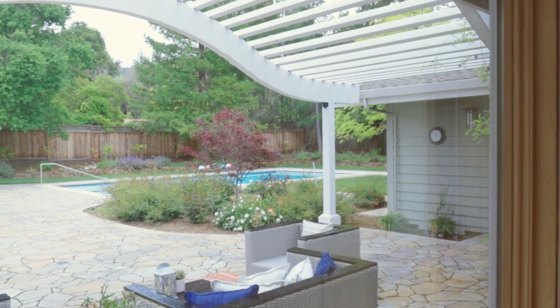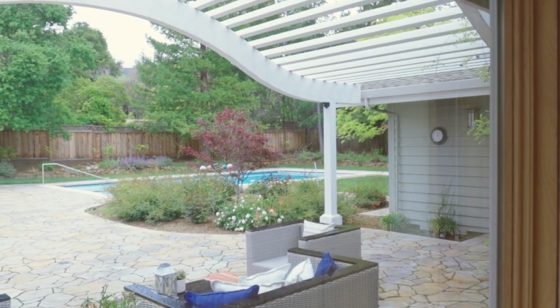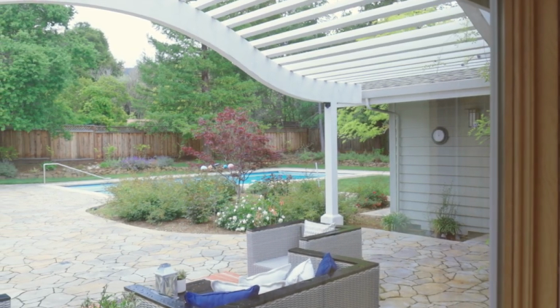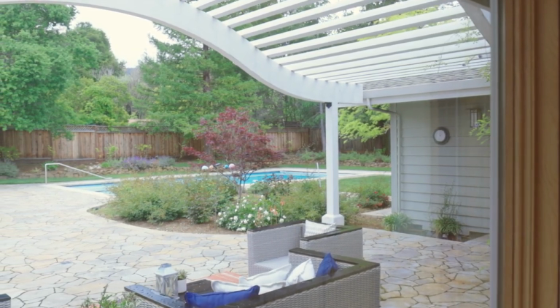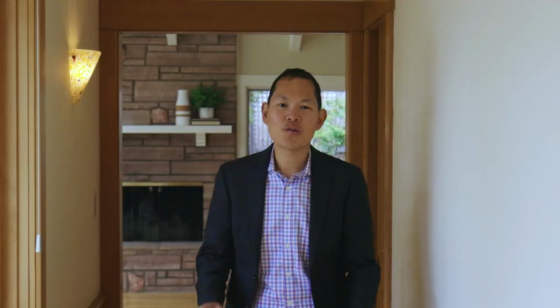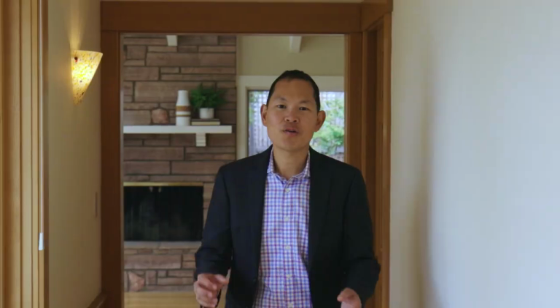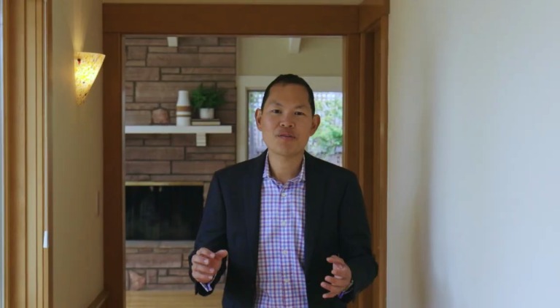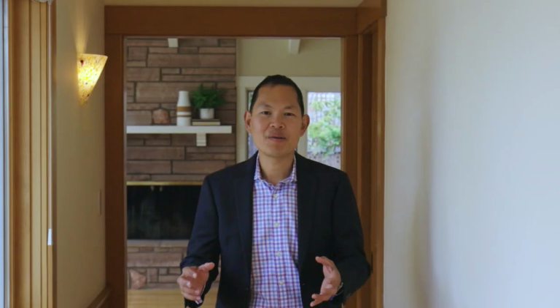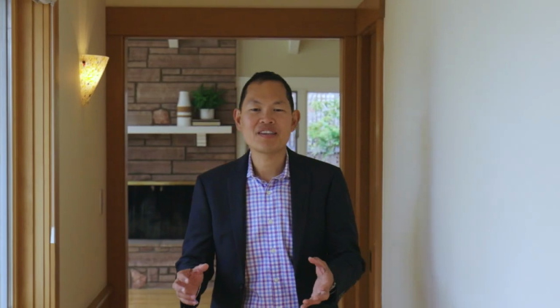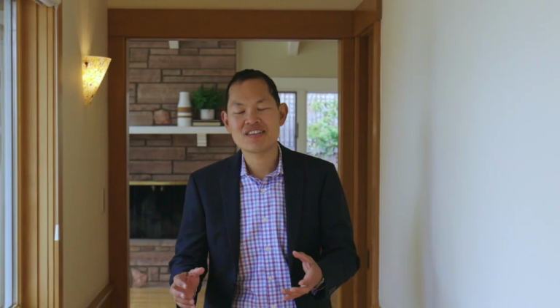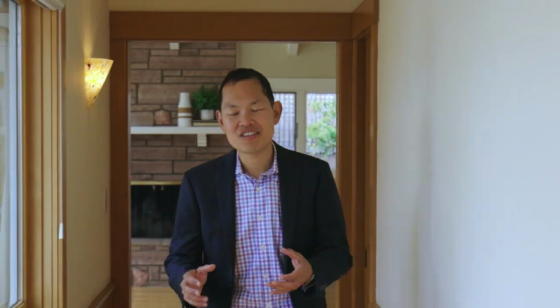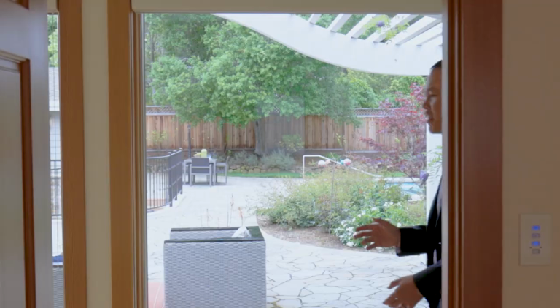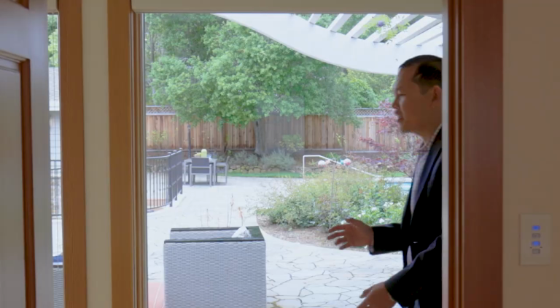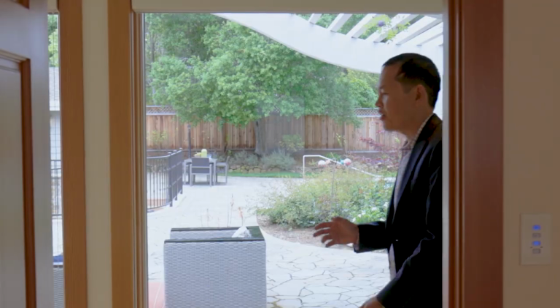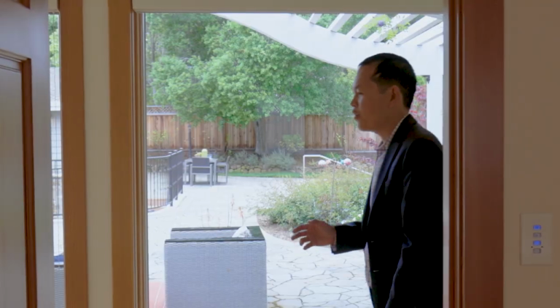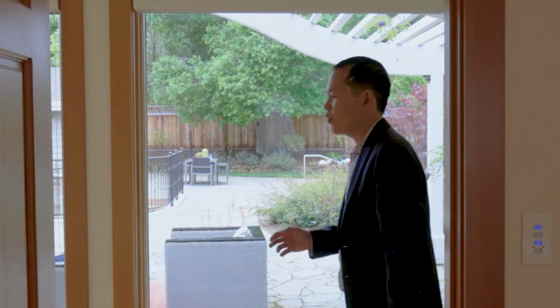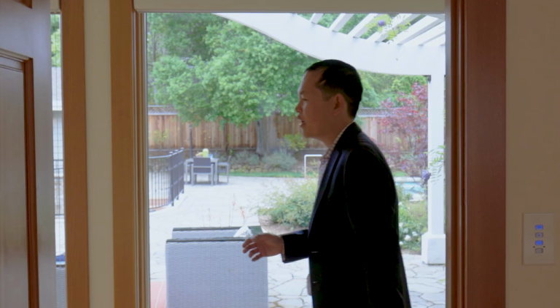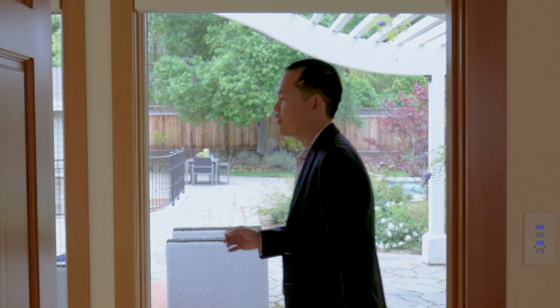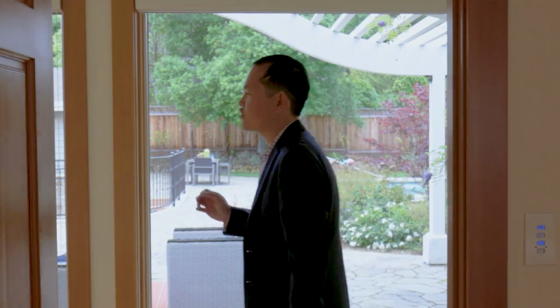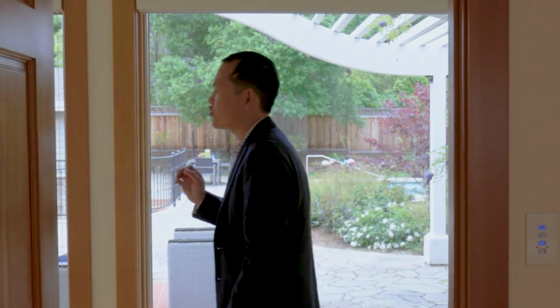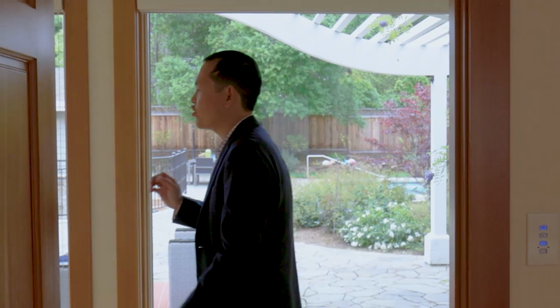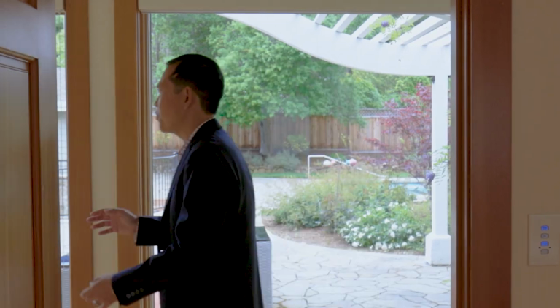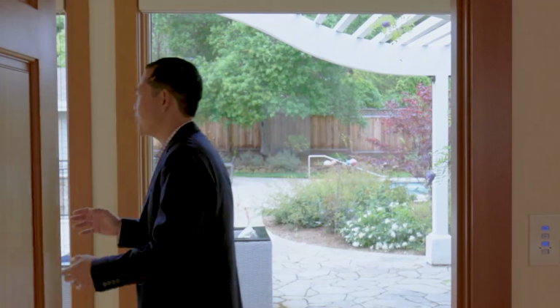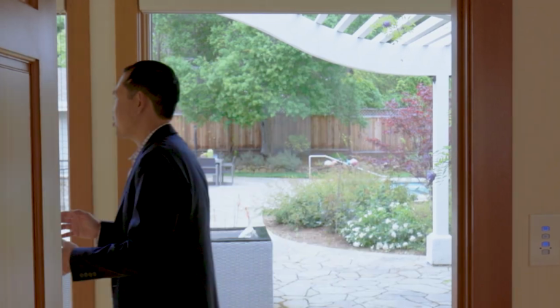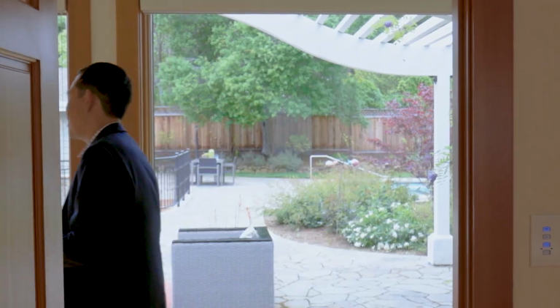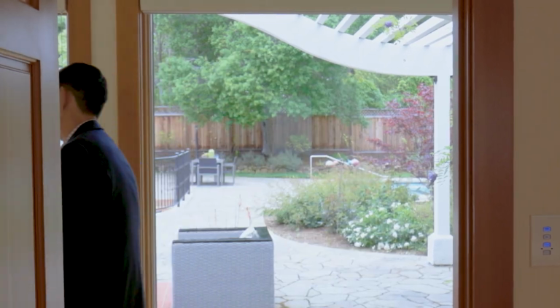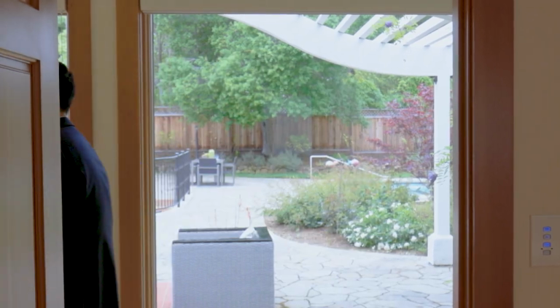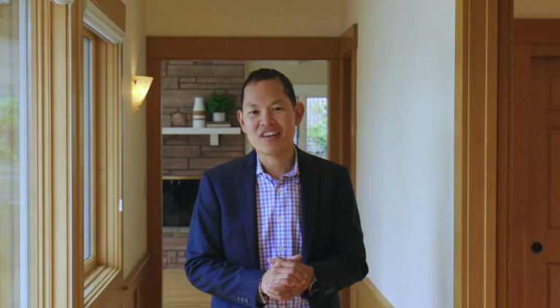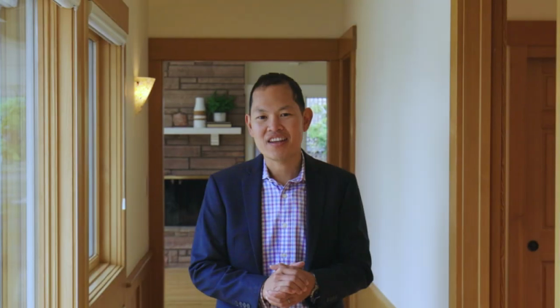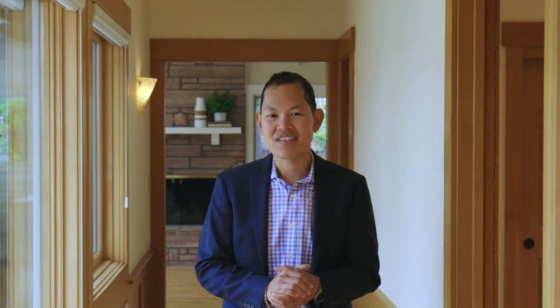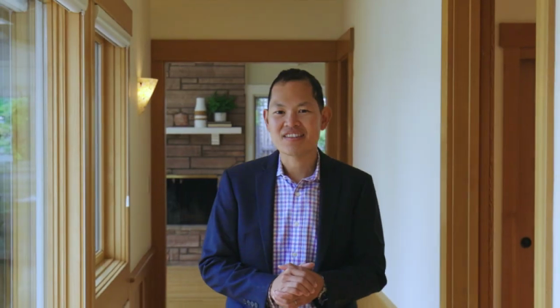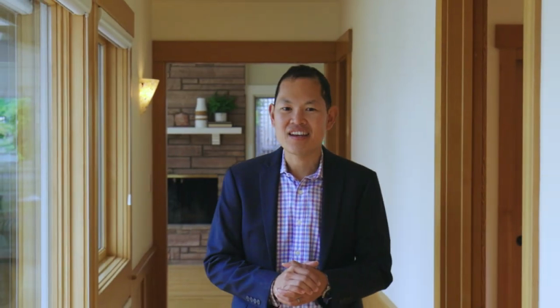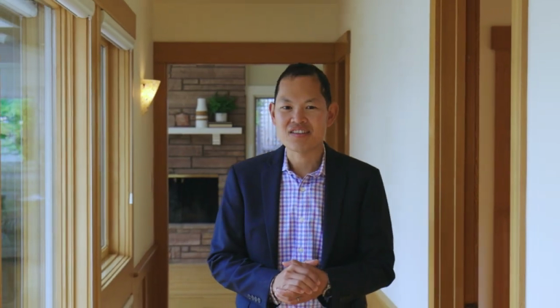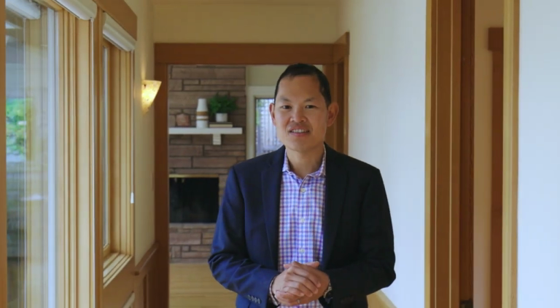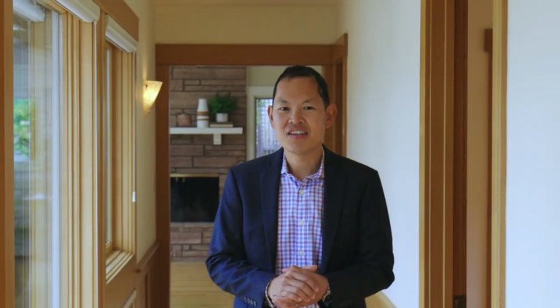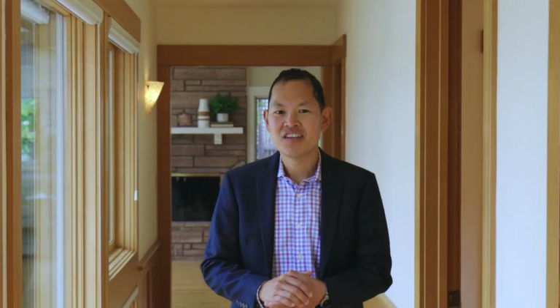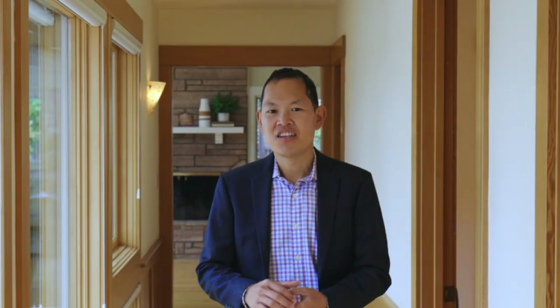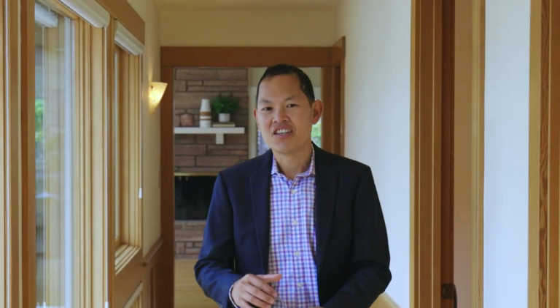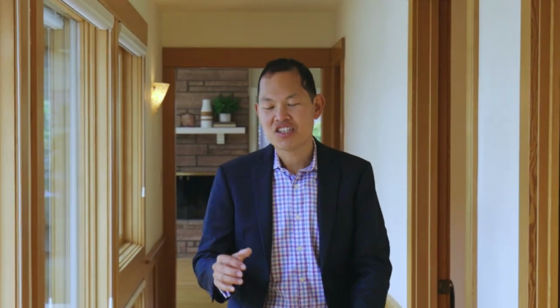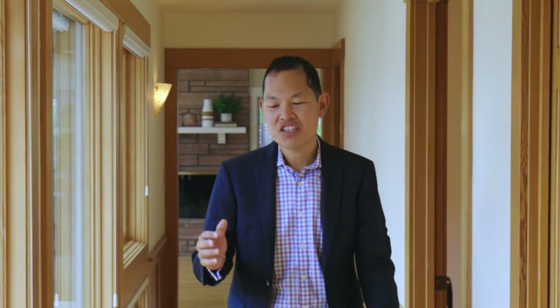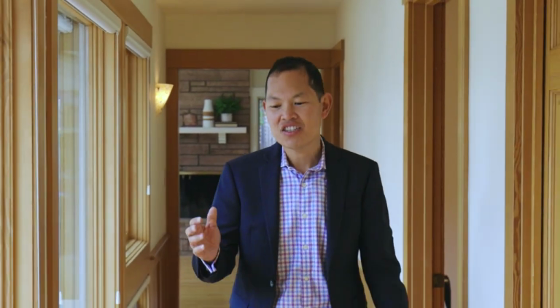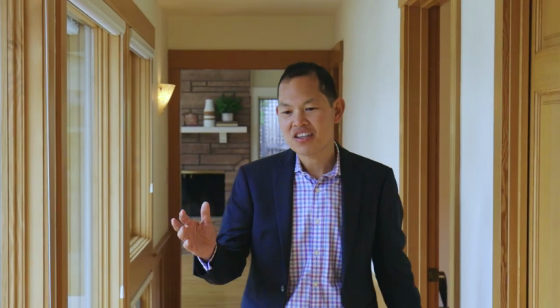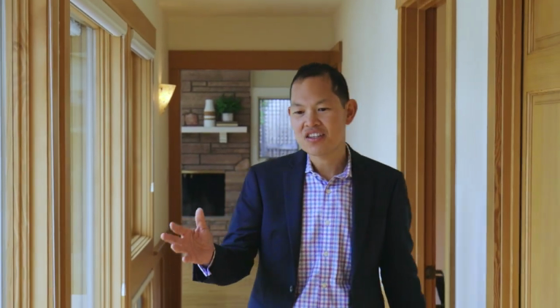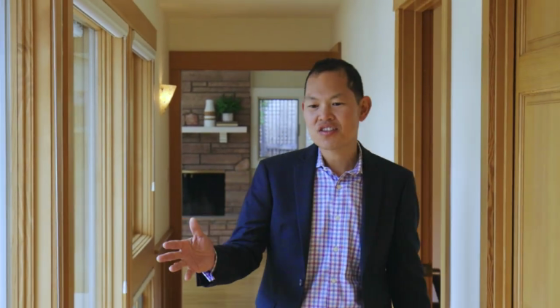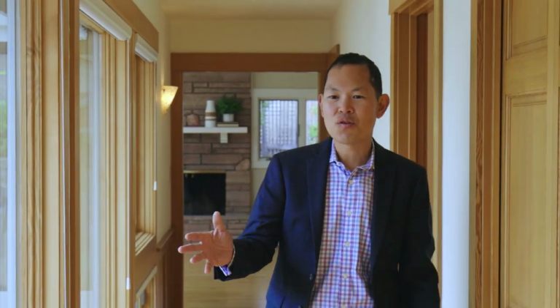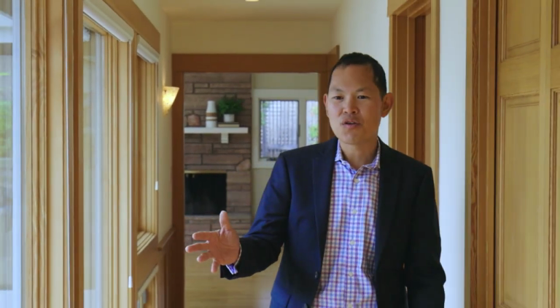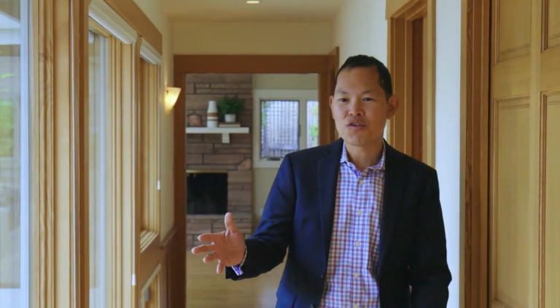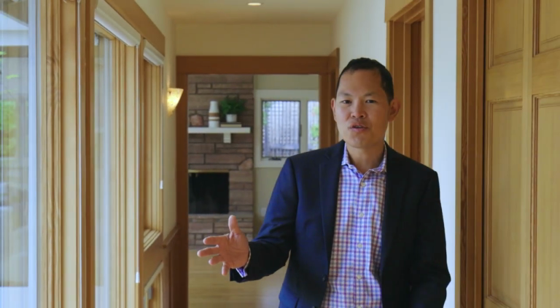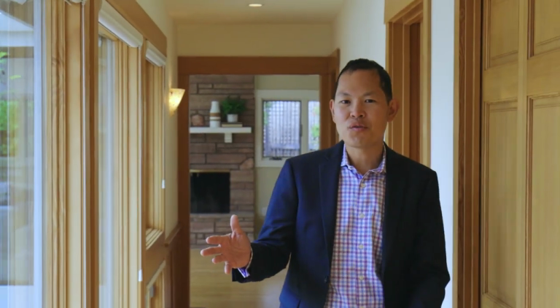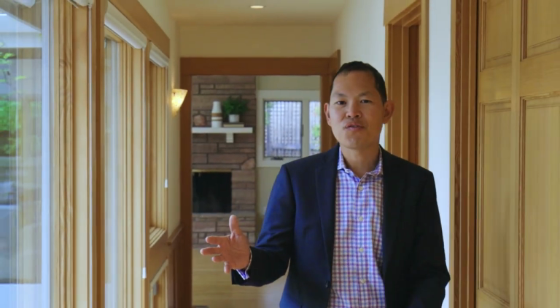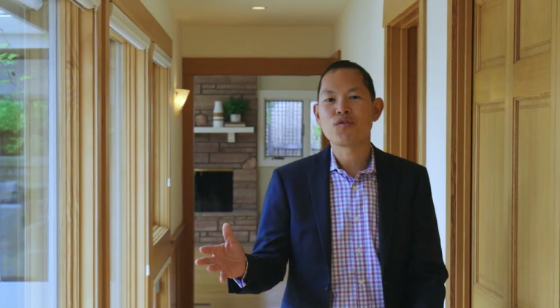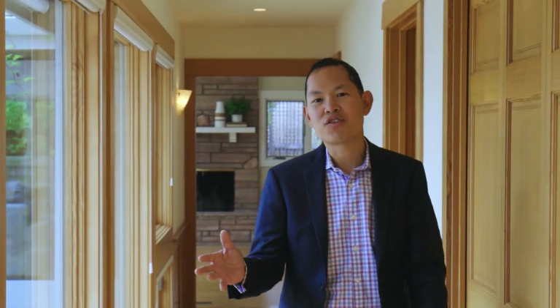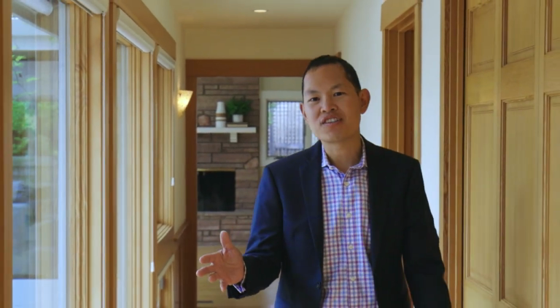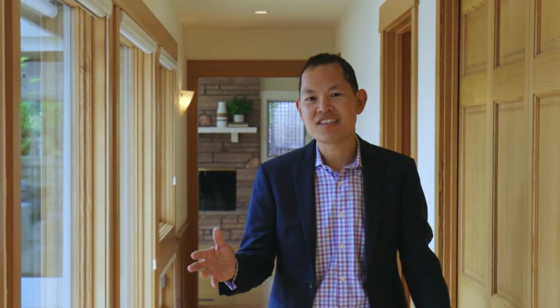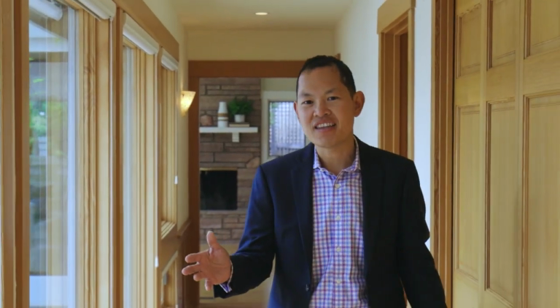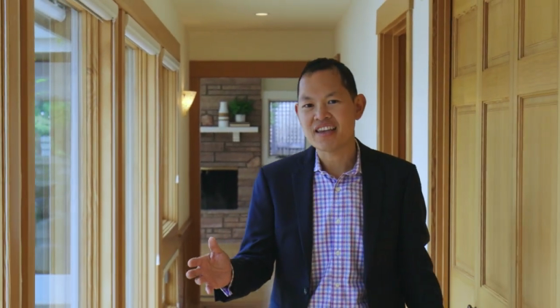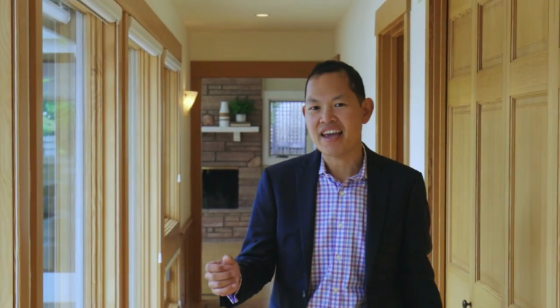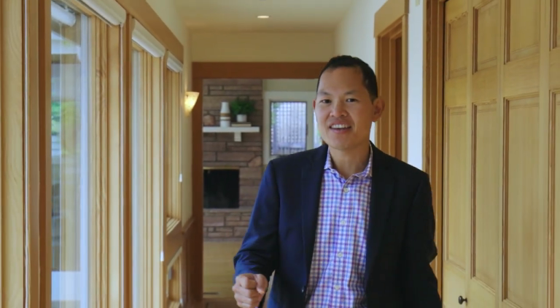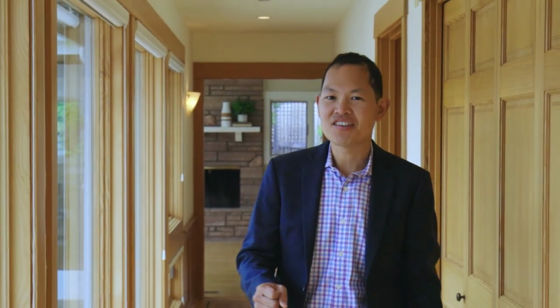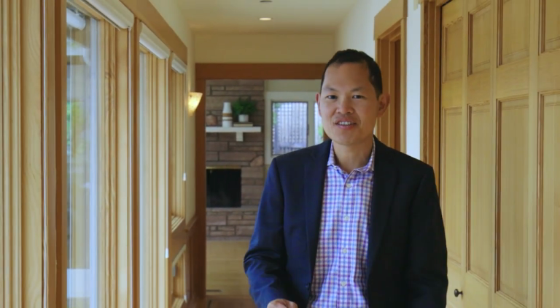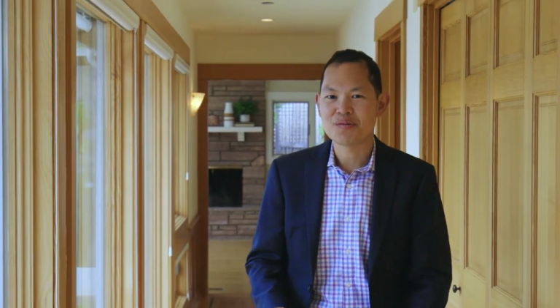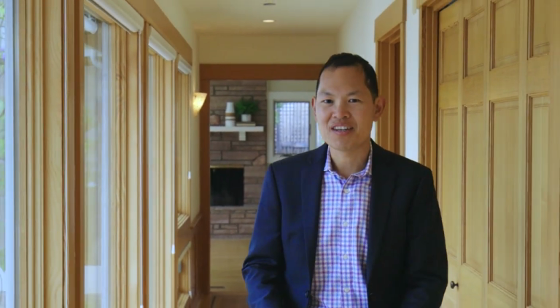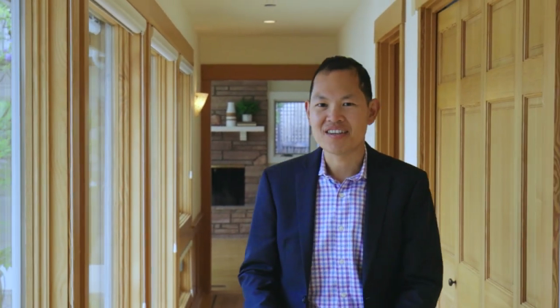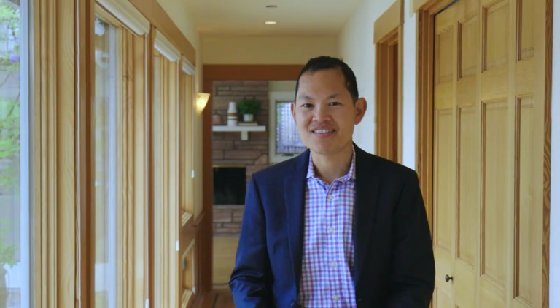Along with the peace and serenity, we have so much natural light in this house. Just look at this corridor with floor-to-ceiling Anderson windows.